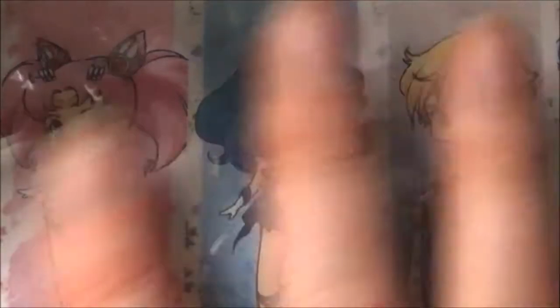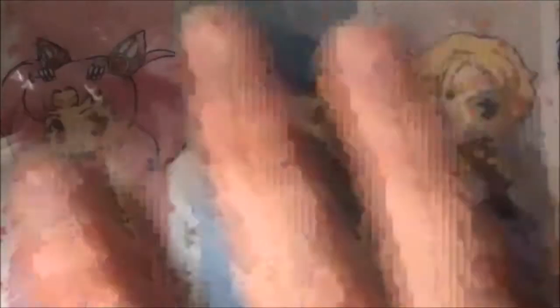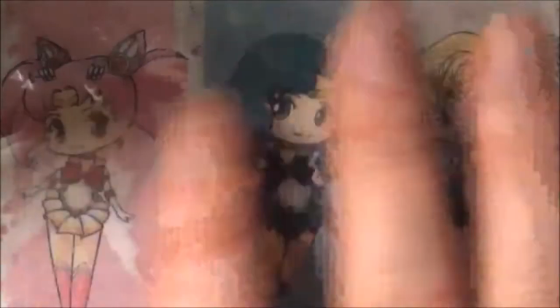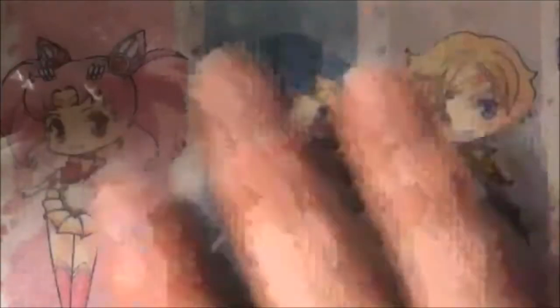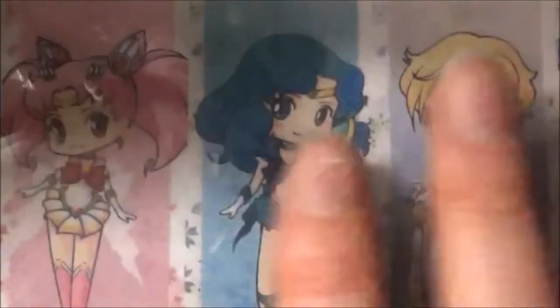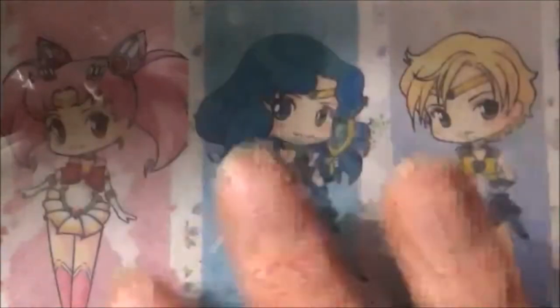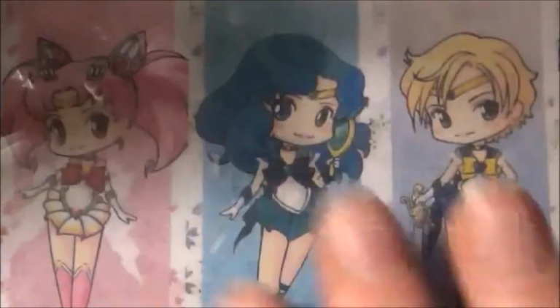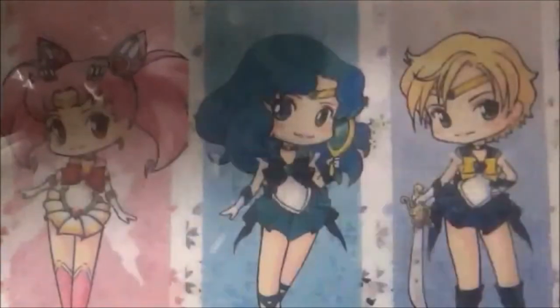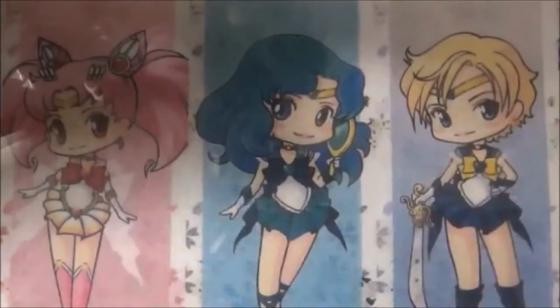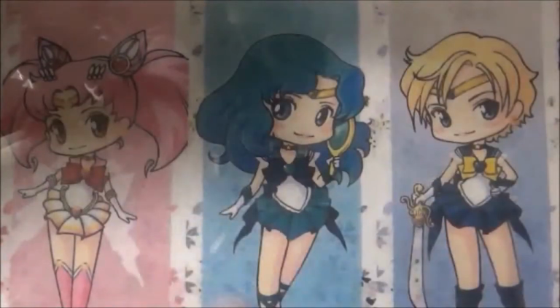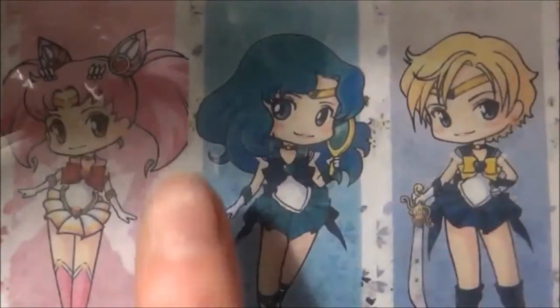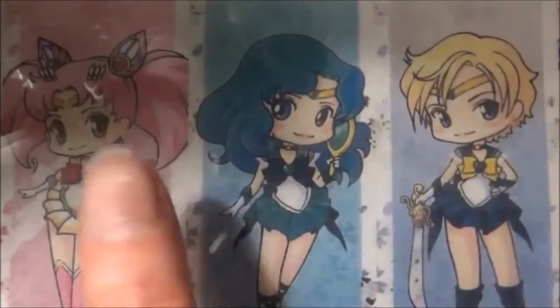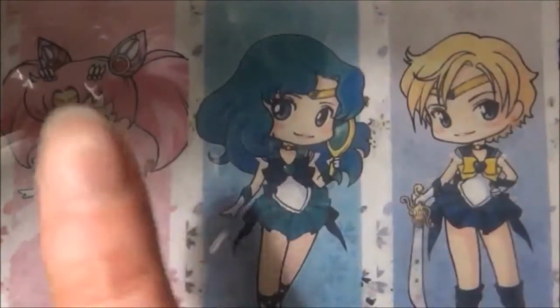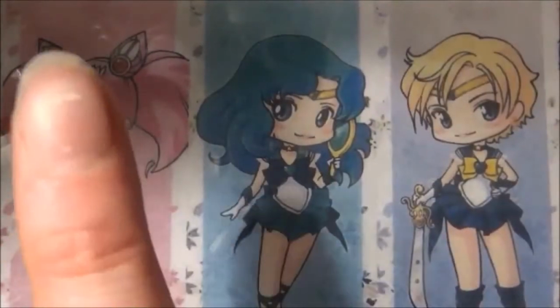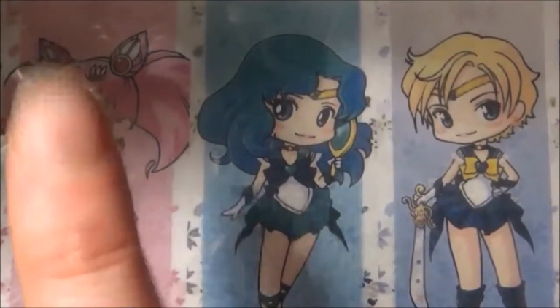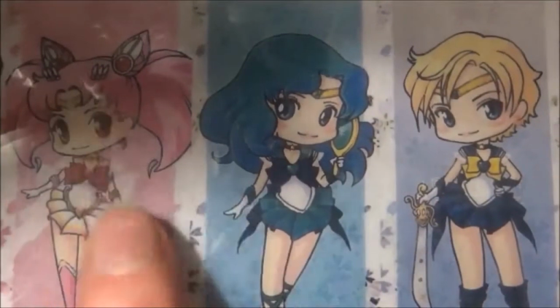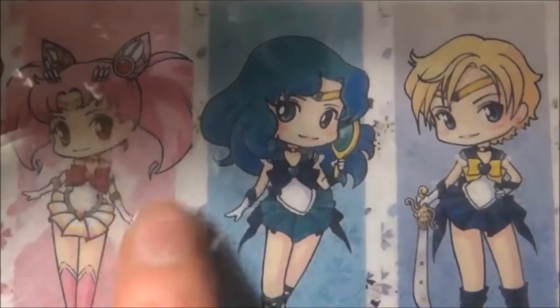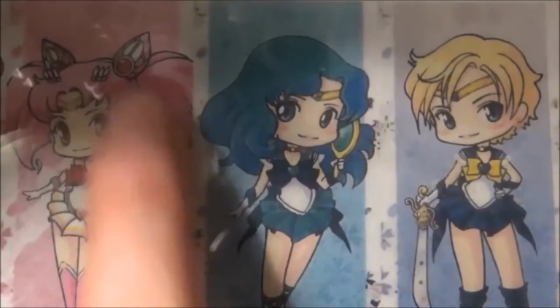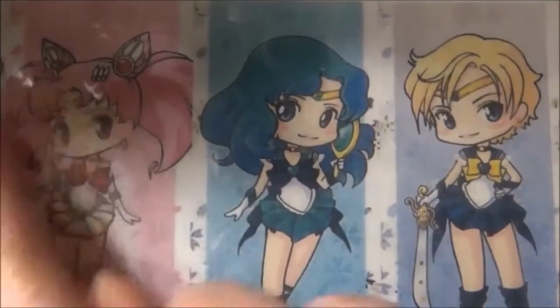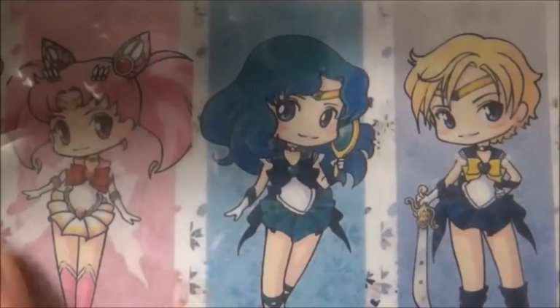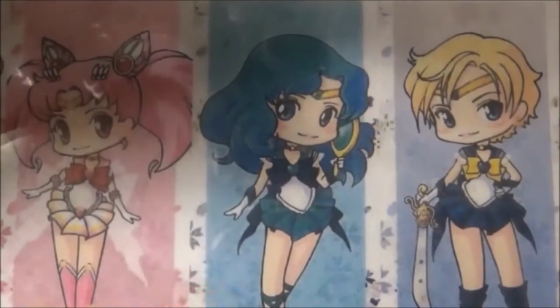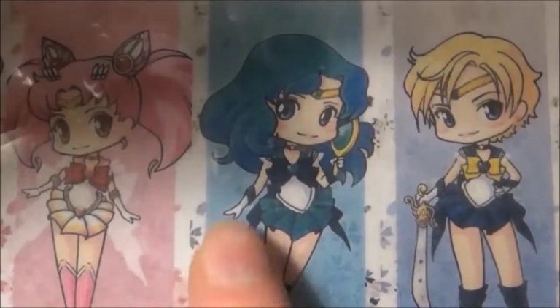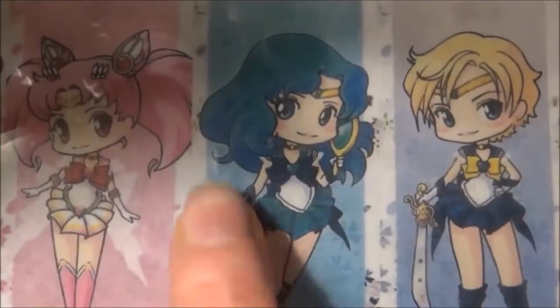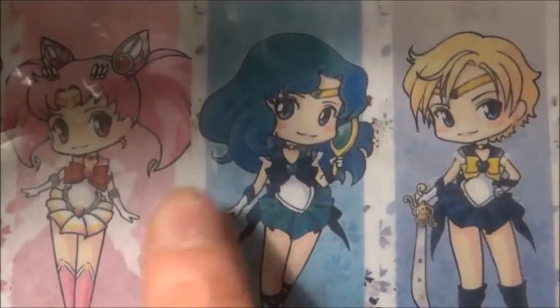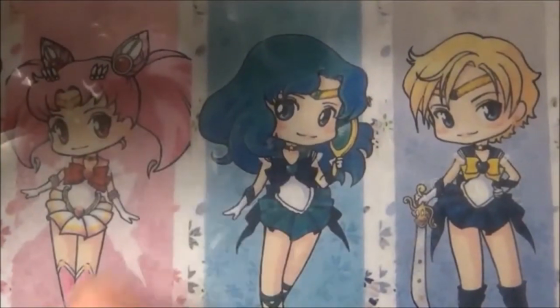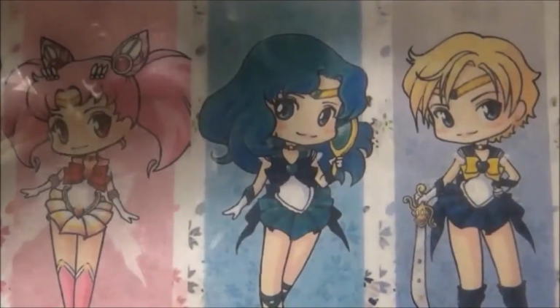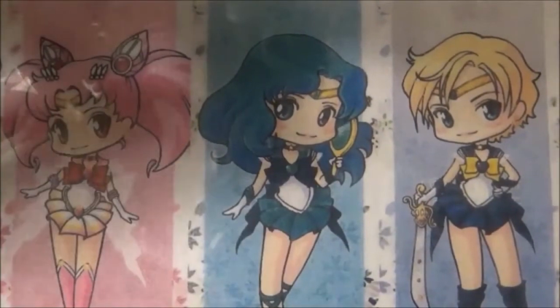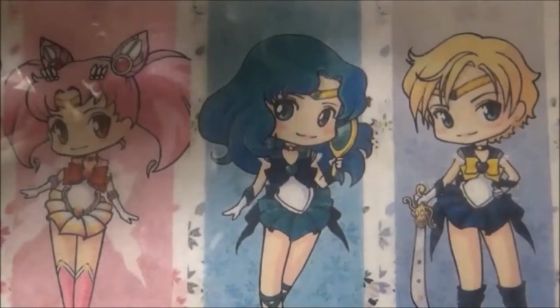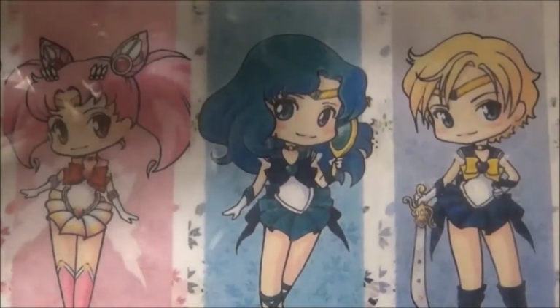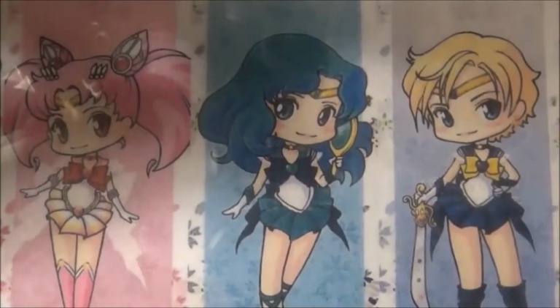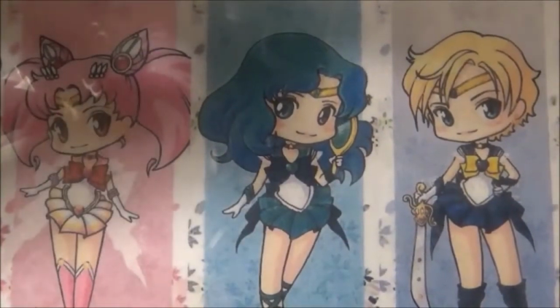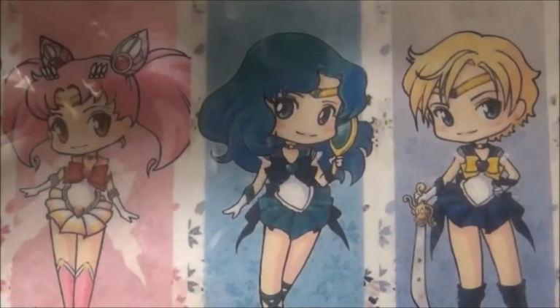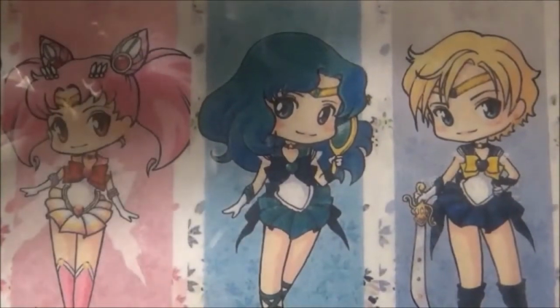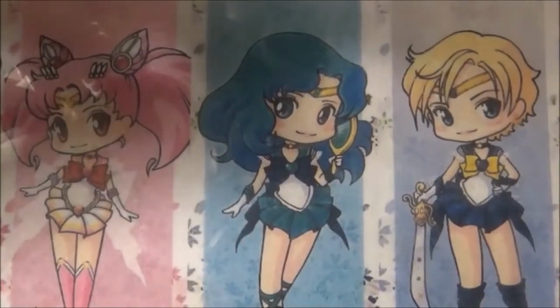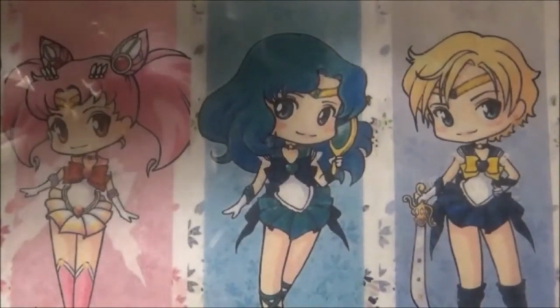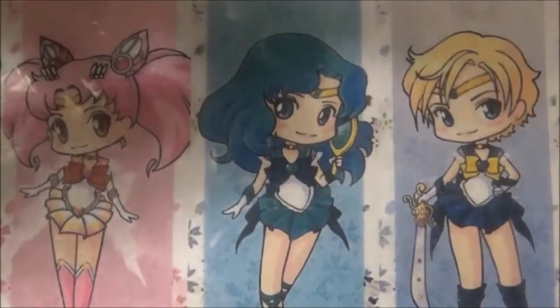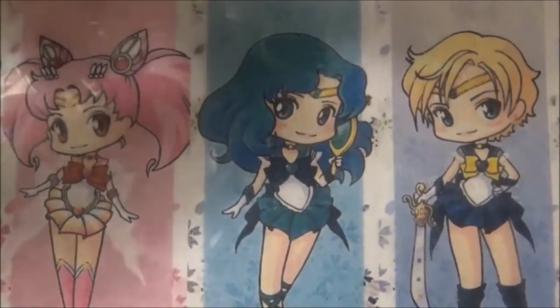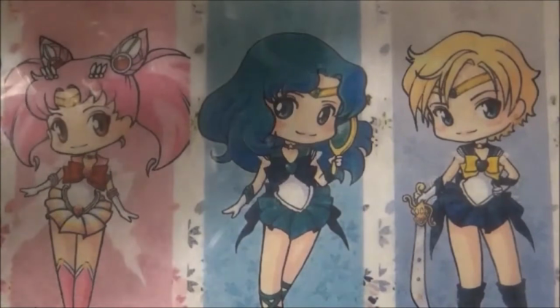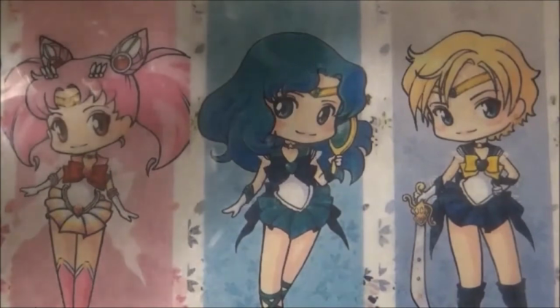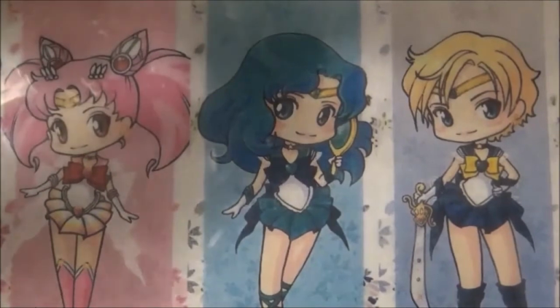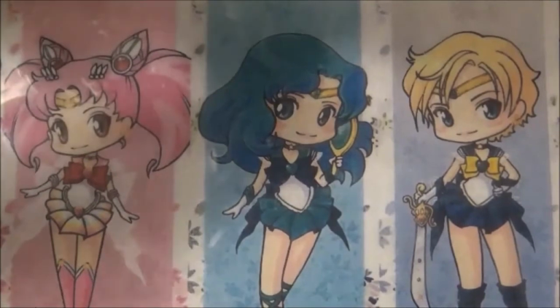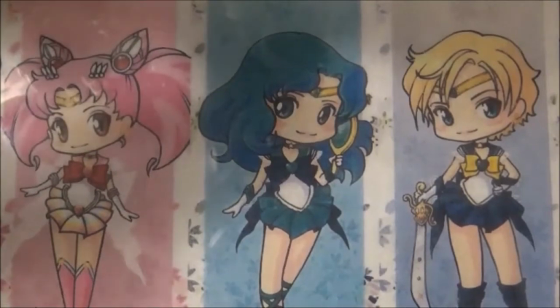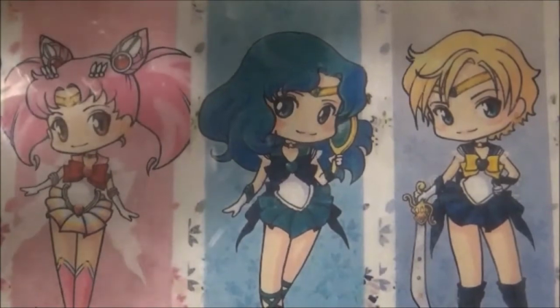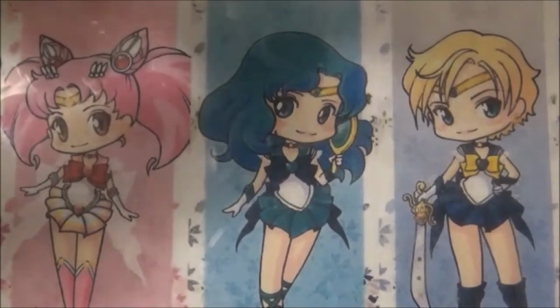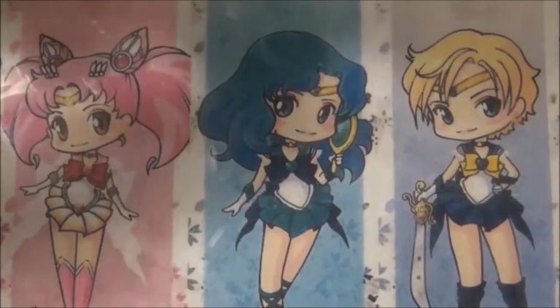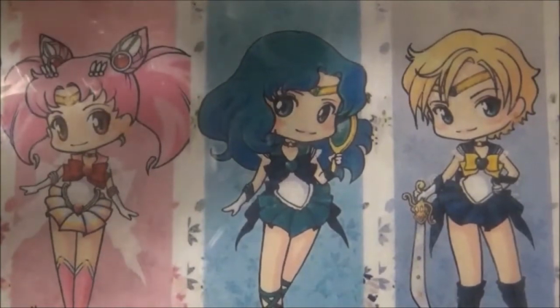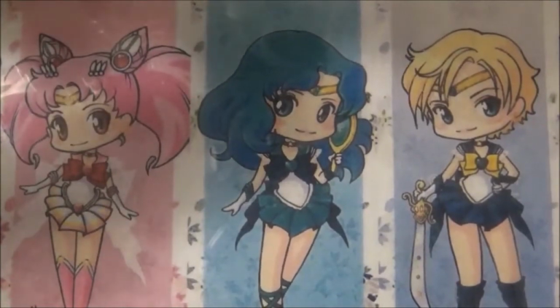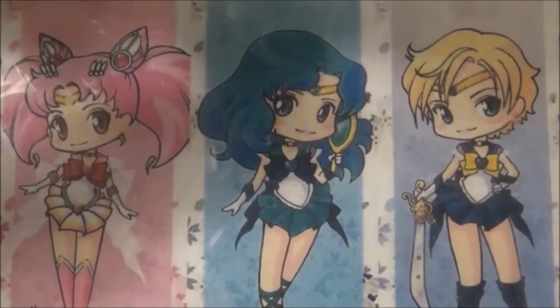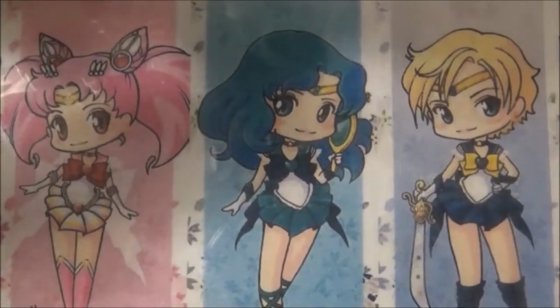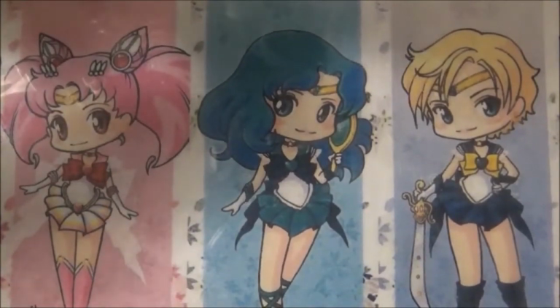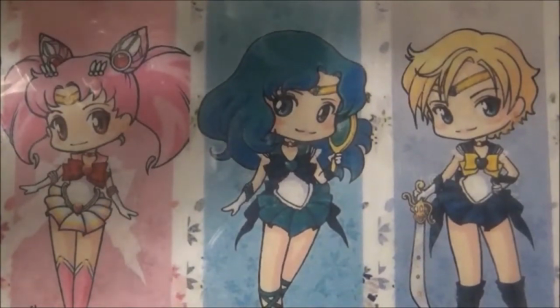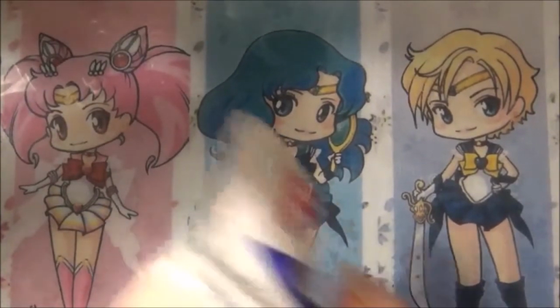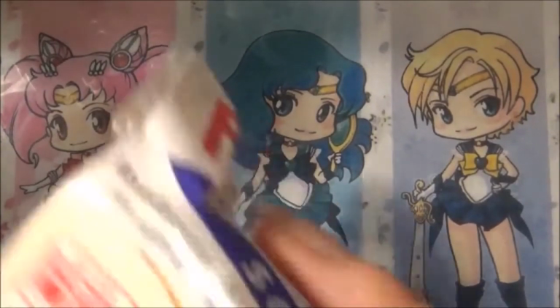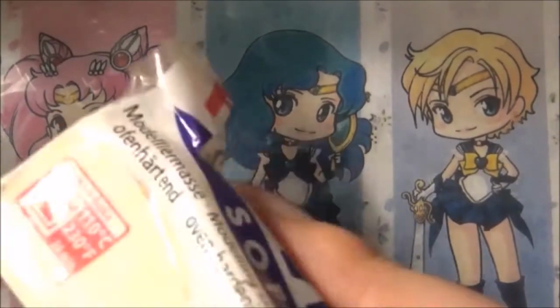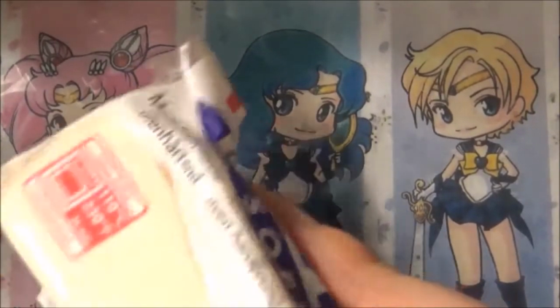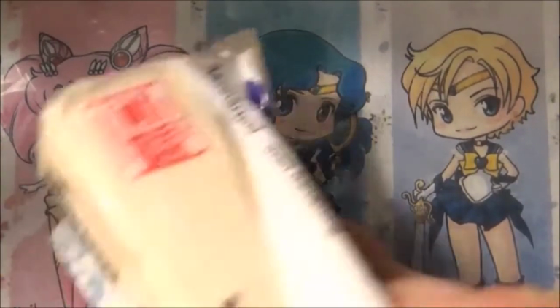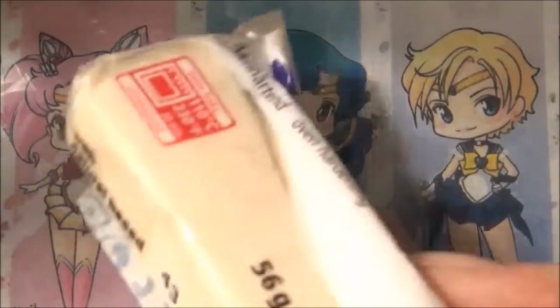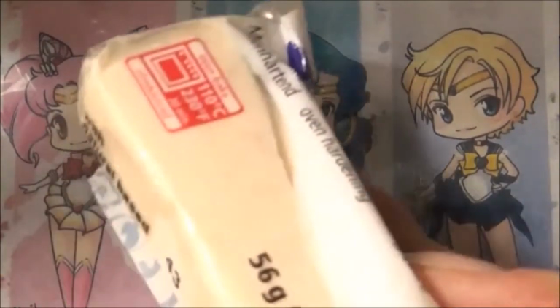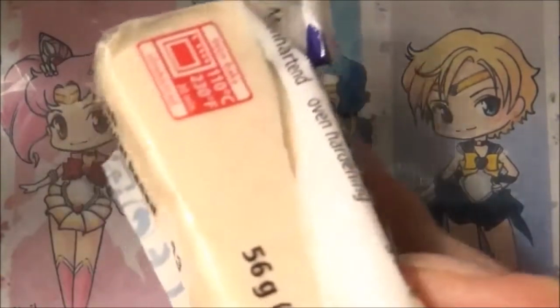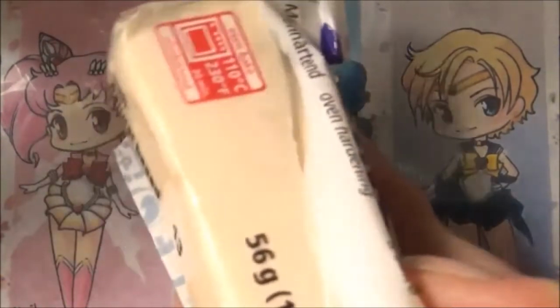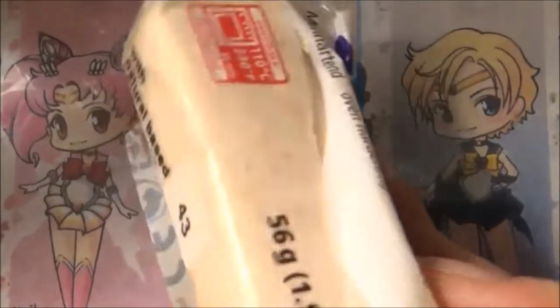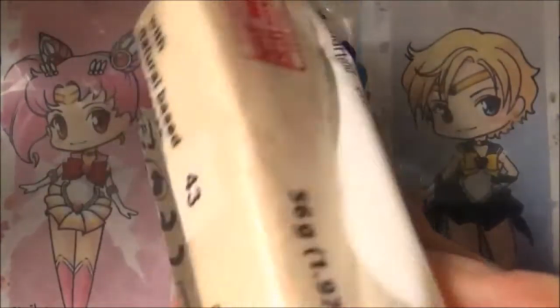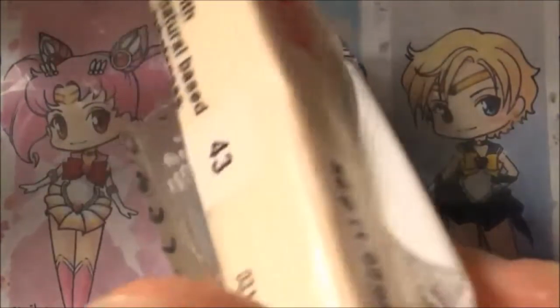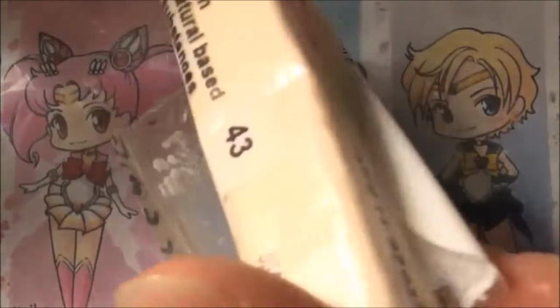Hey you guys! So this project is going to be Chibiusa, and for that project you're going to need some flesh colored clay.